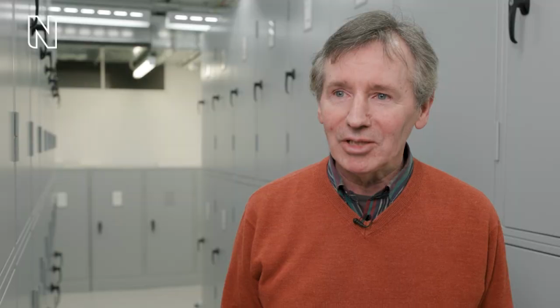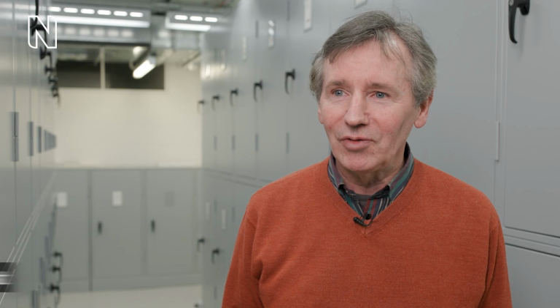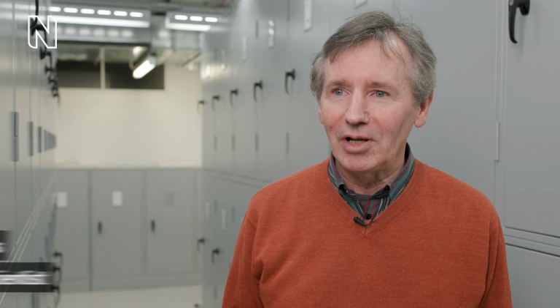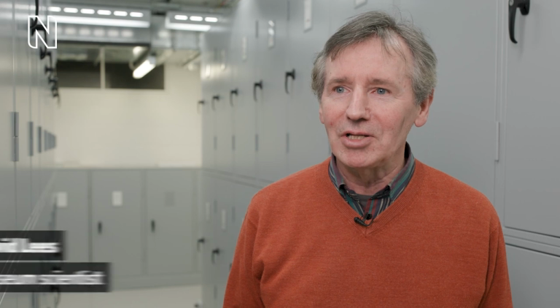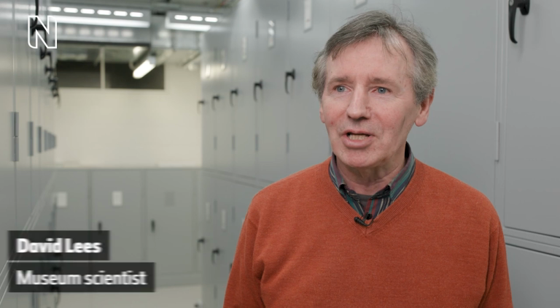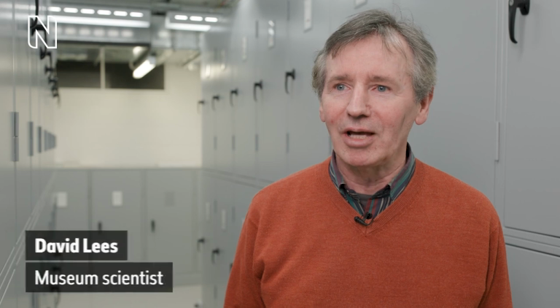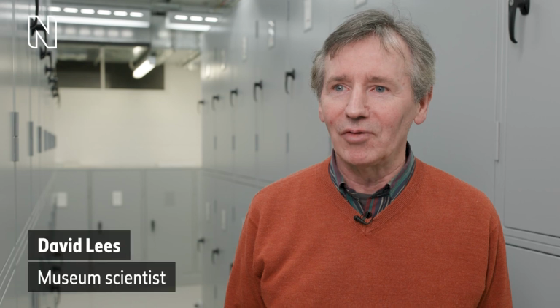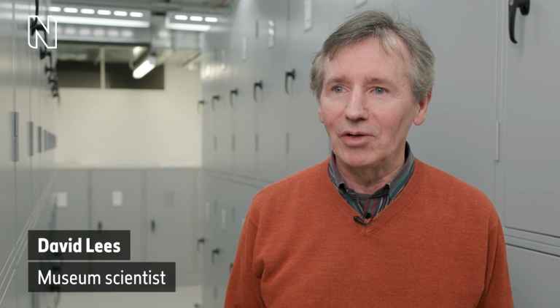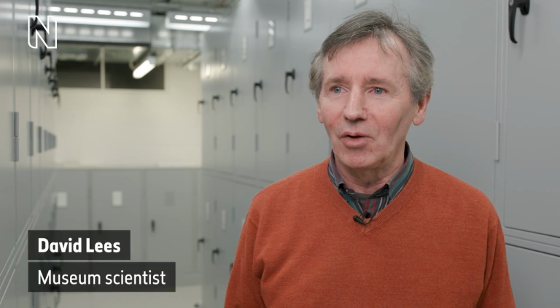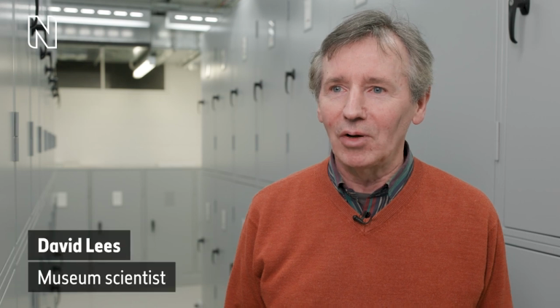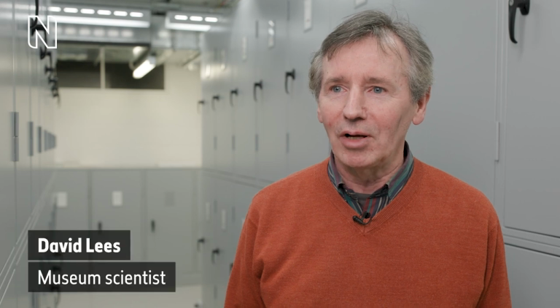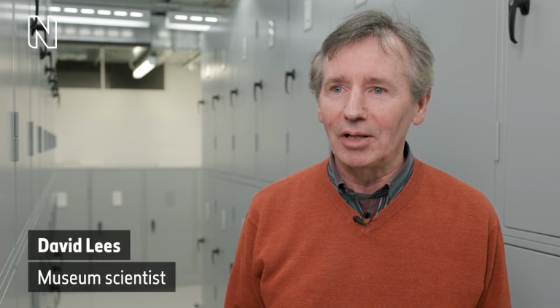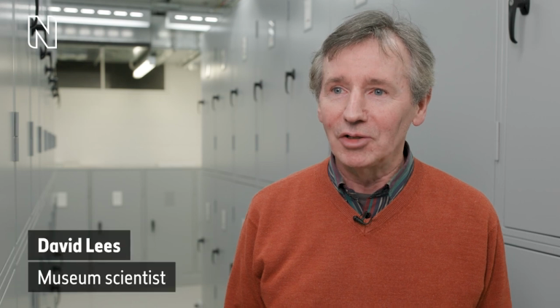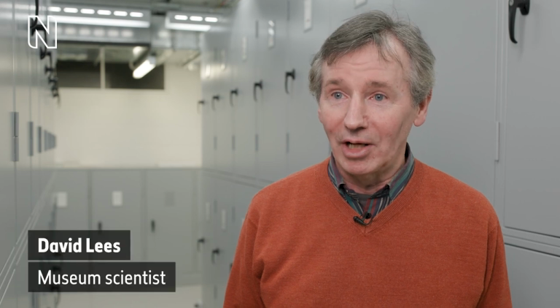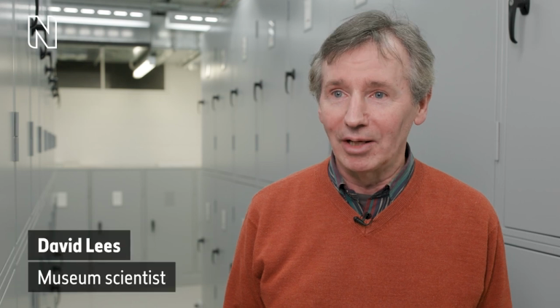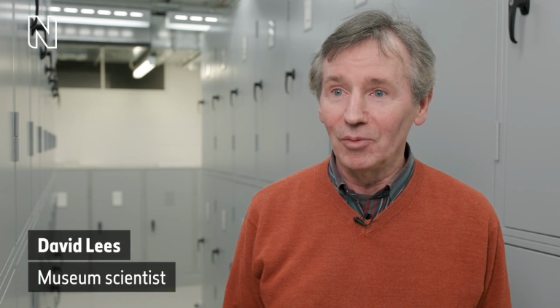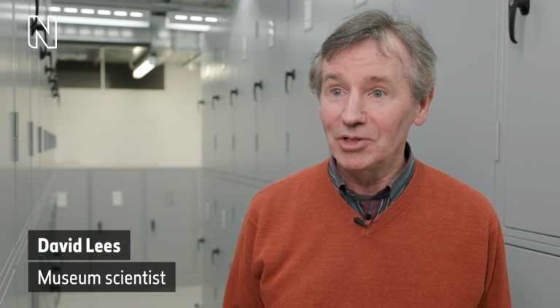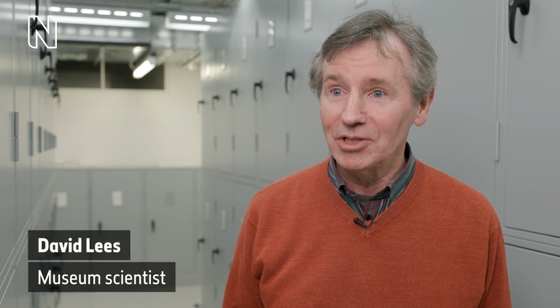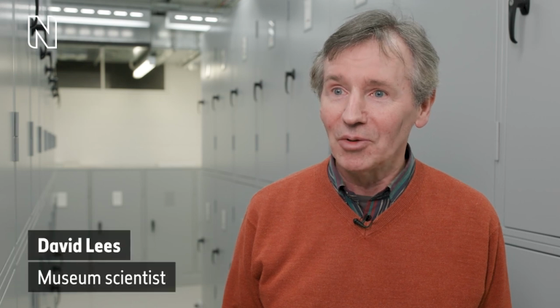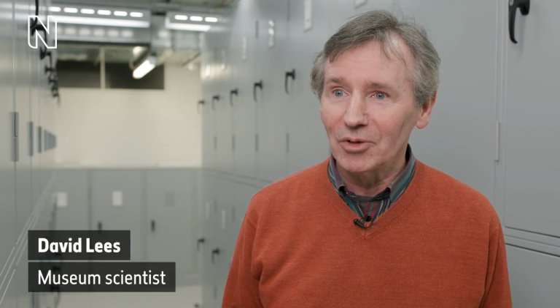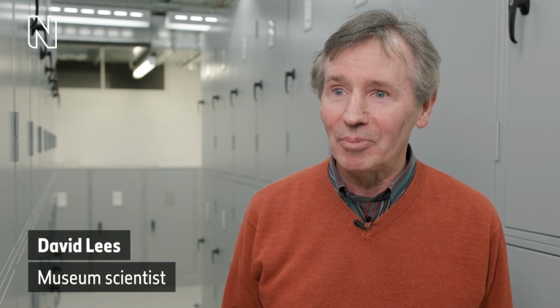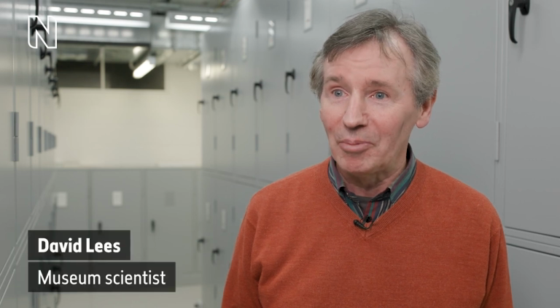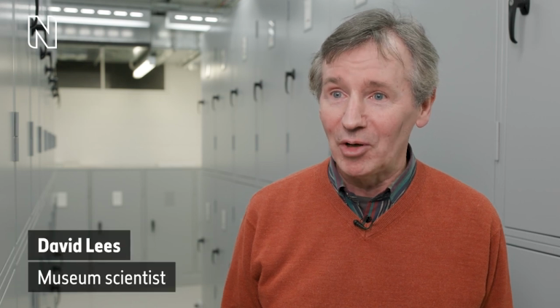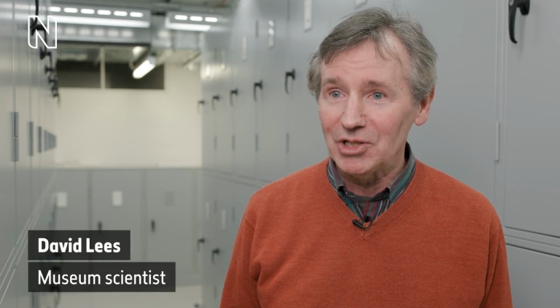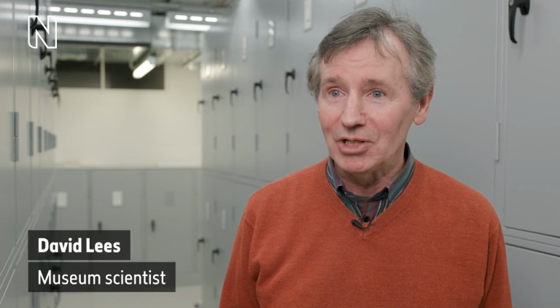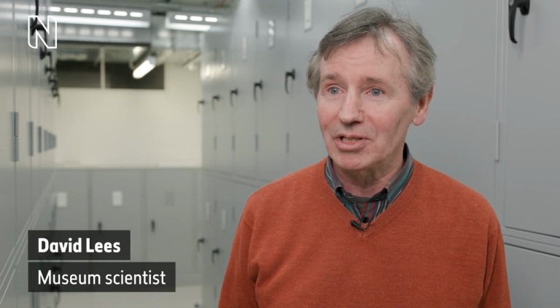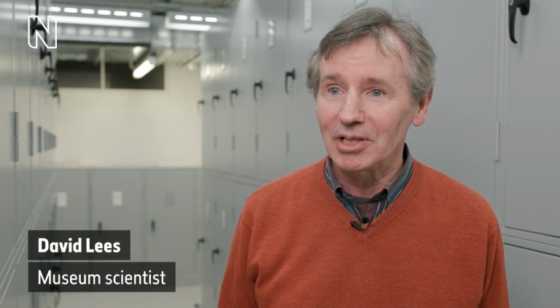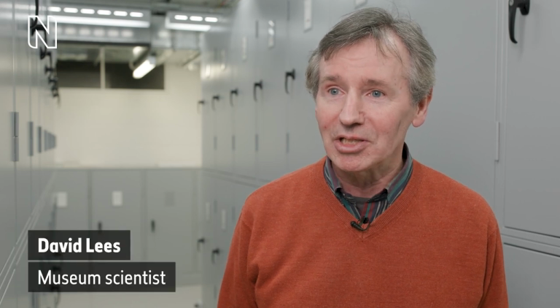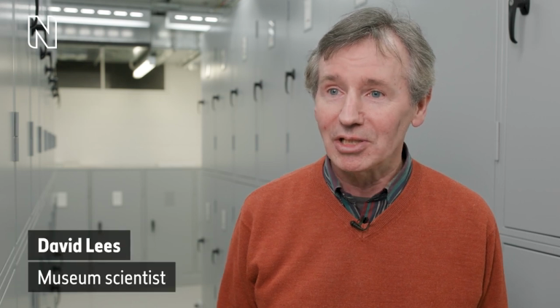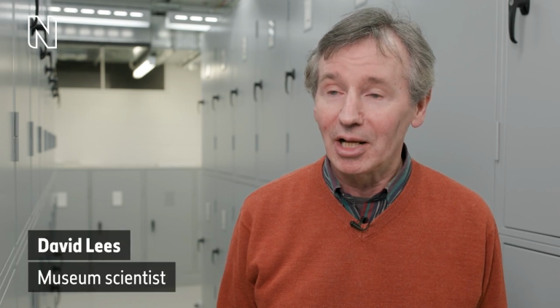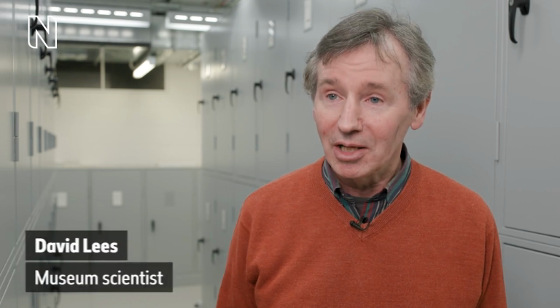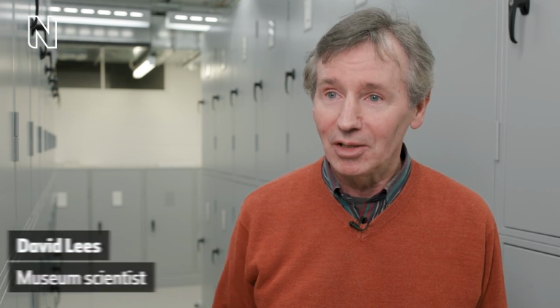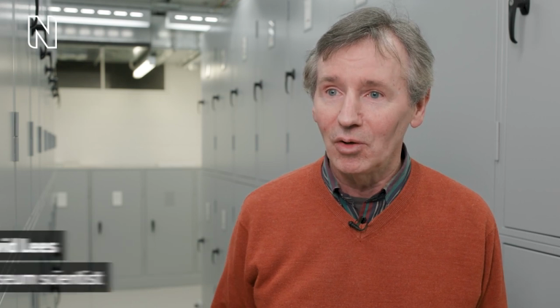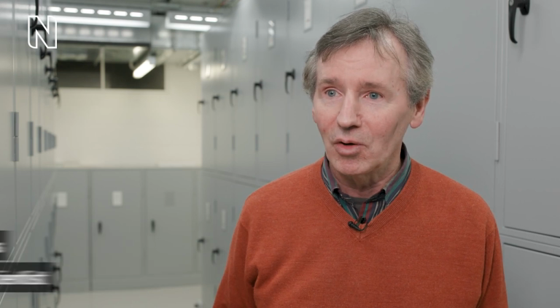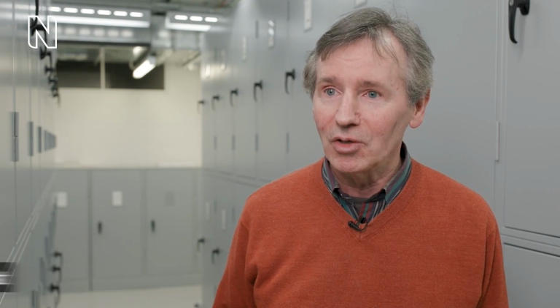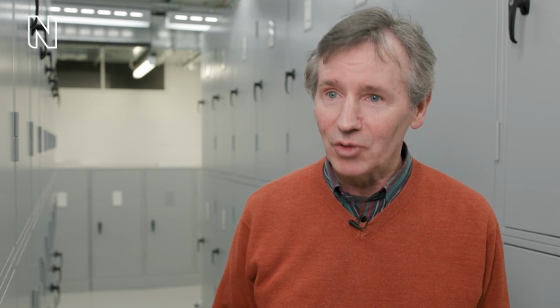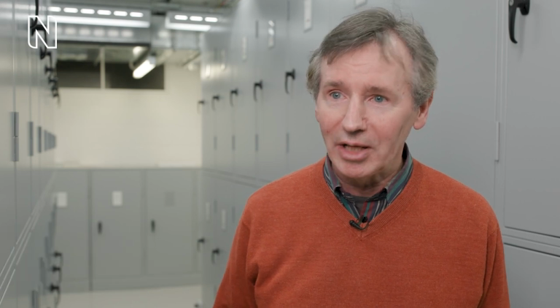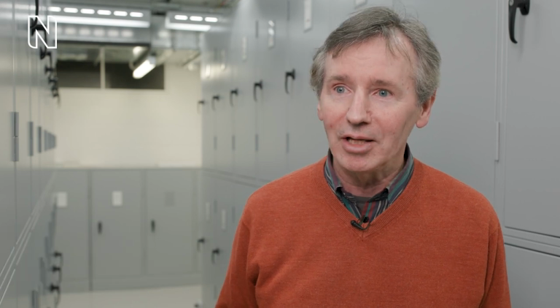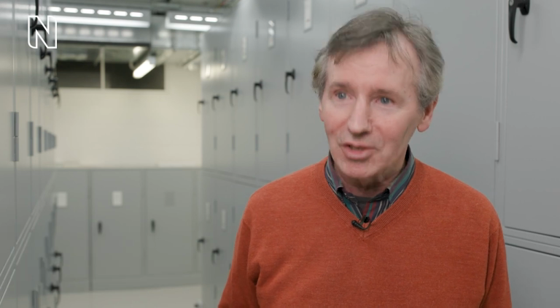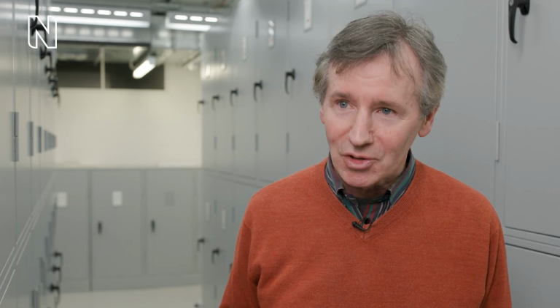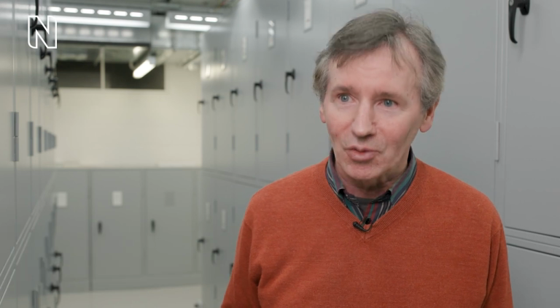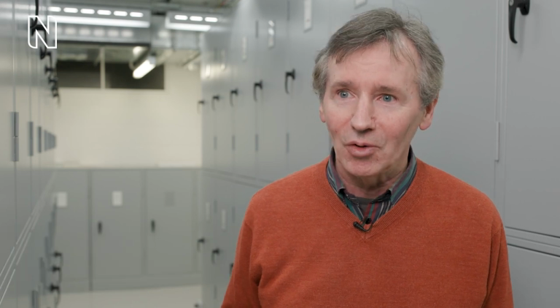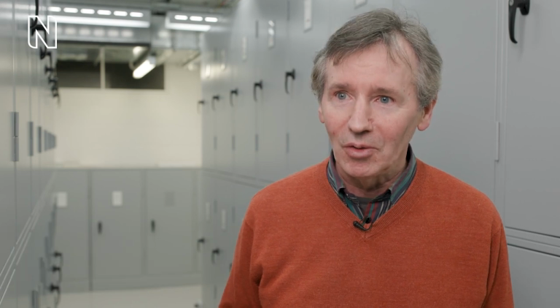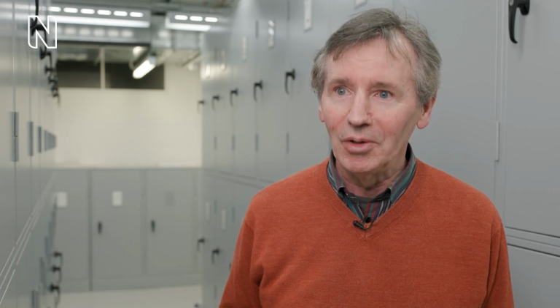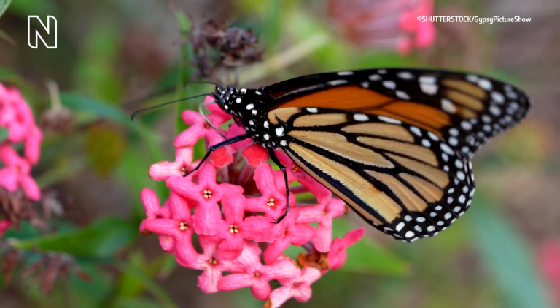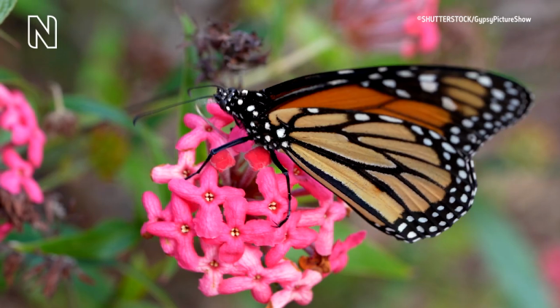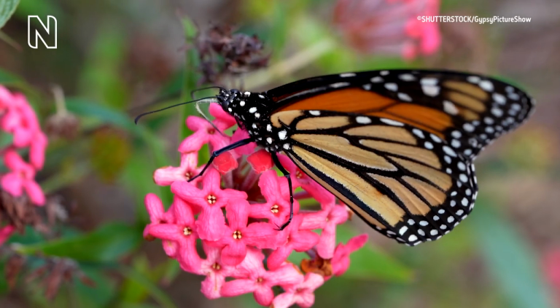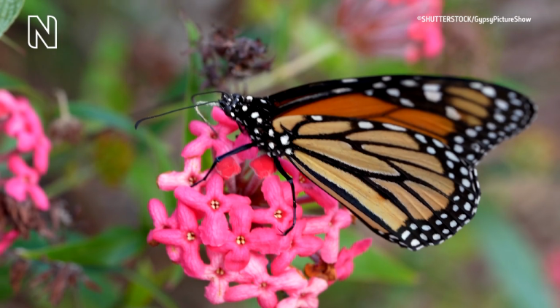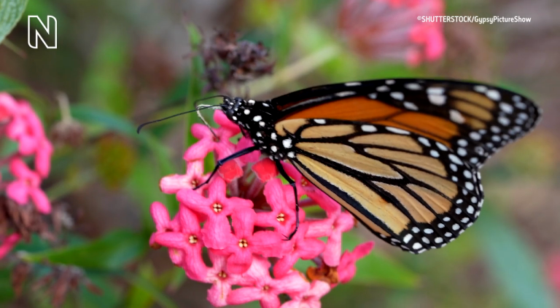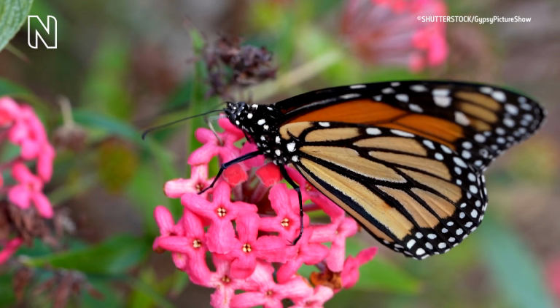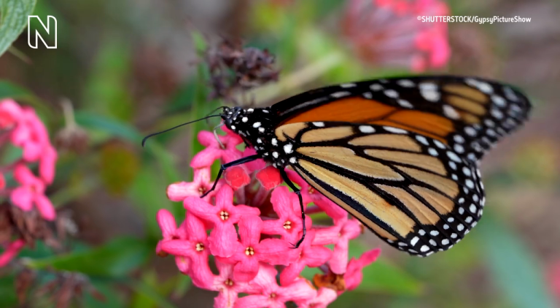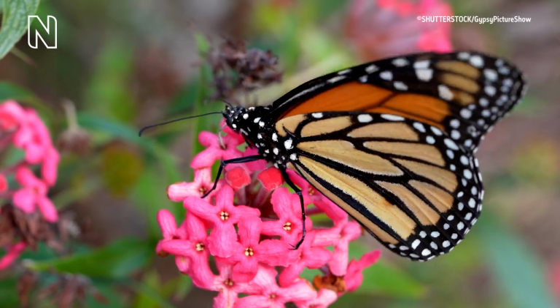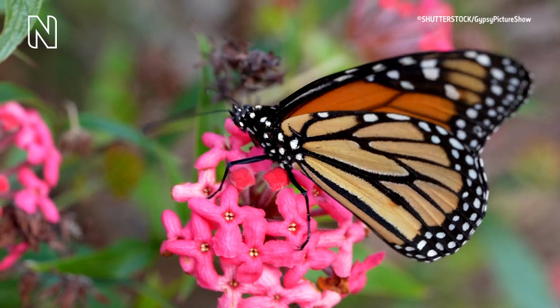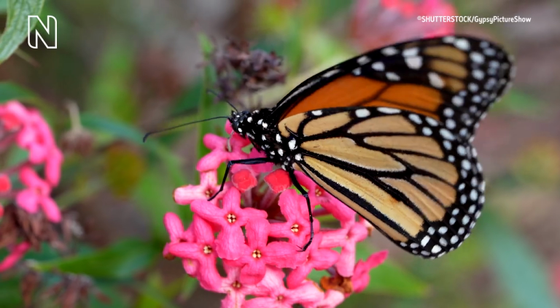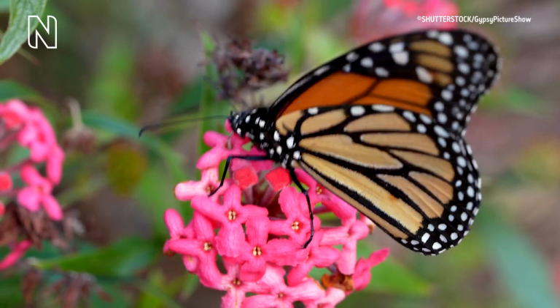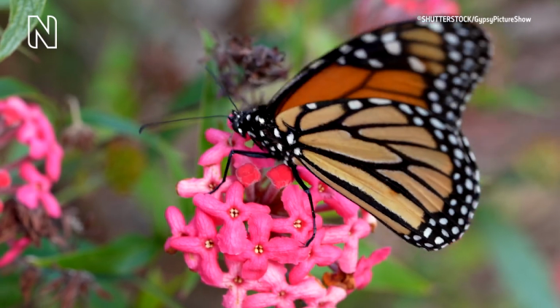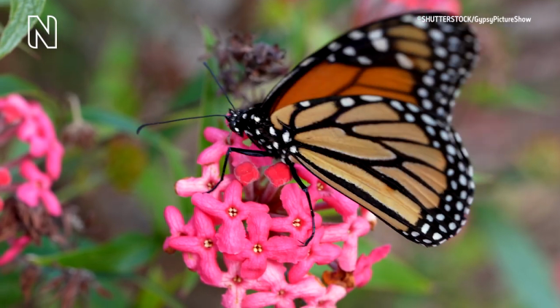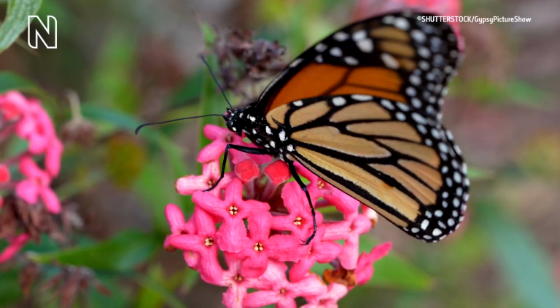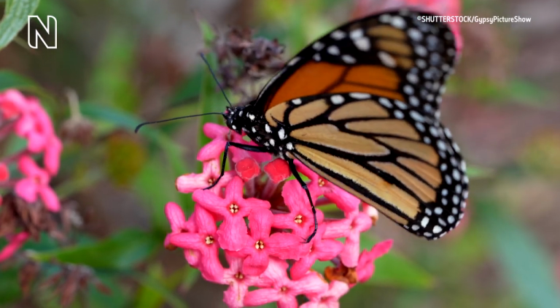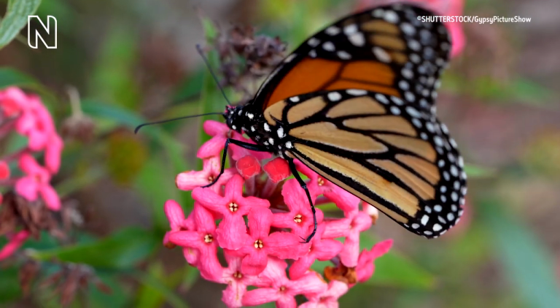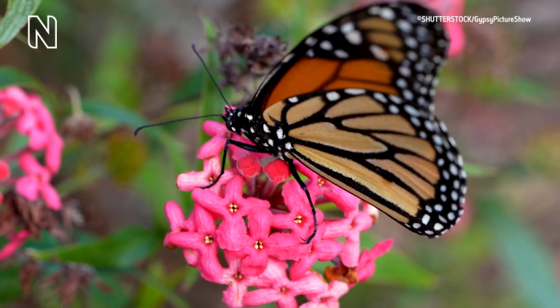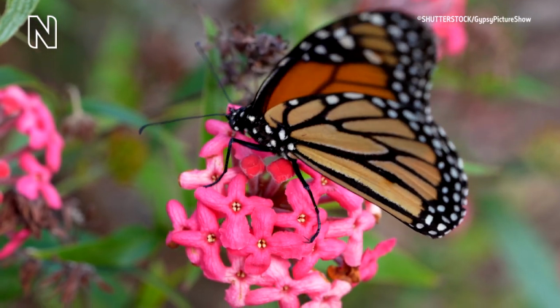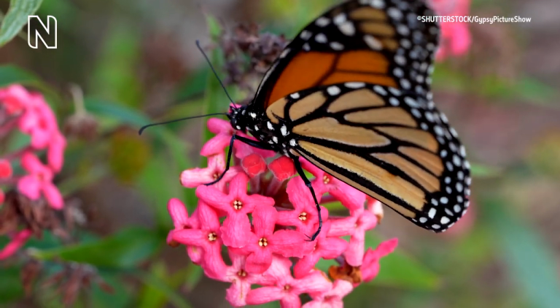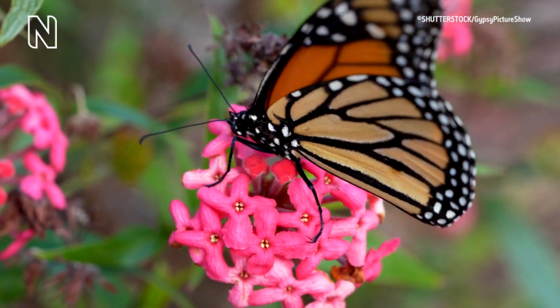Butterflies have a long tongue which is called a proboscis. It's like a long drinking straw which they use to feed with from flowers.